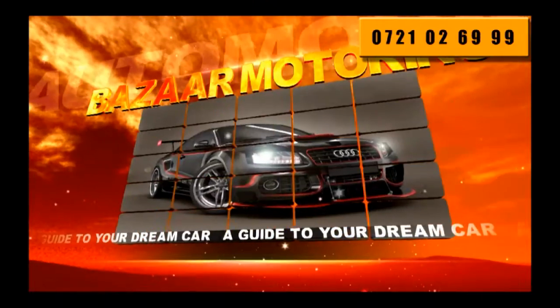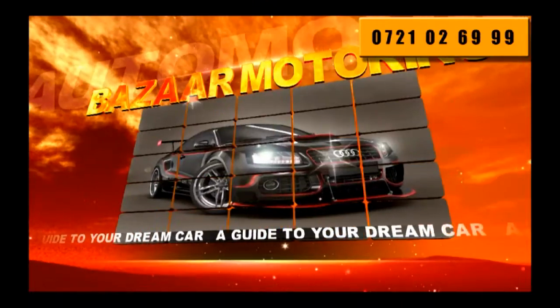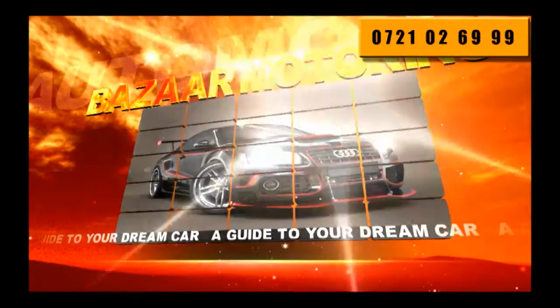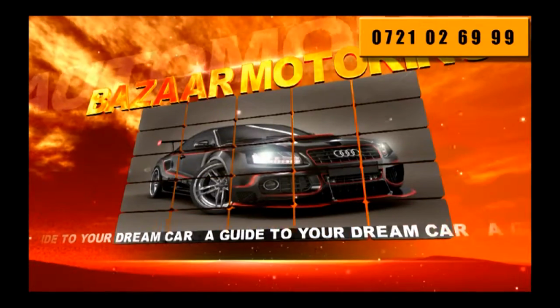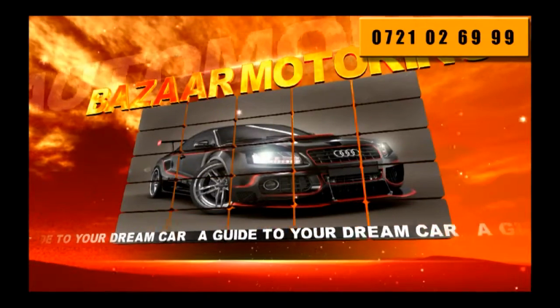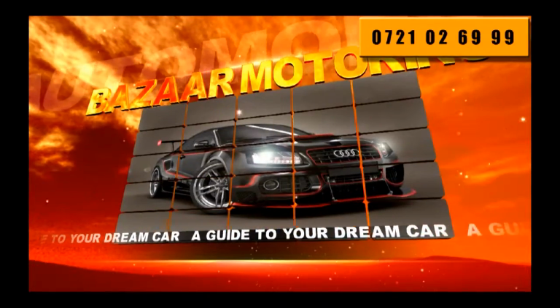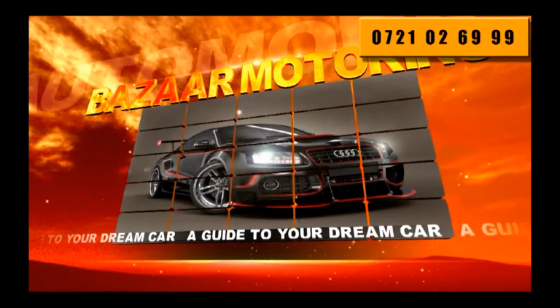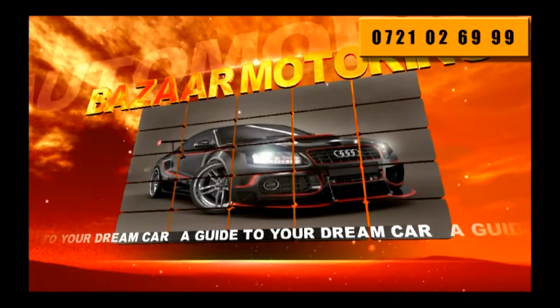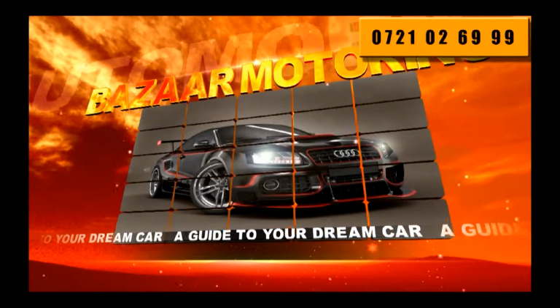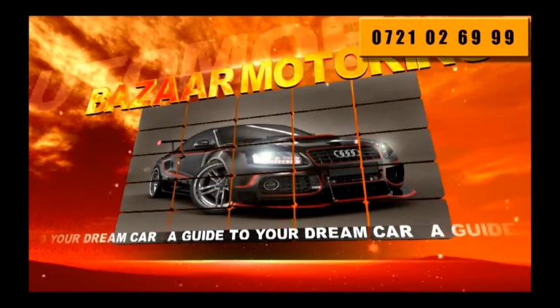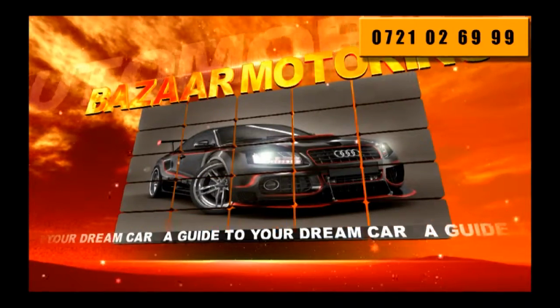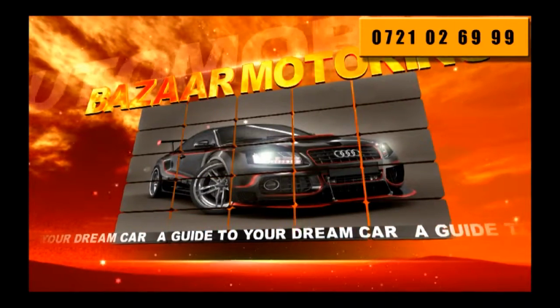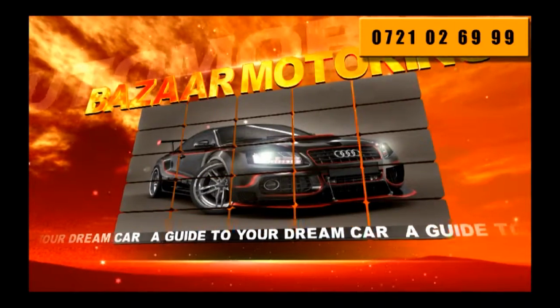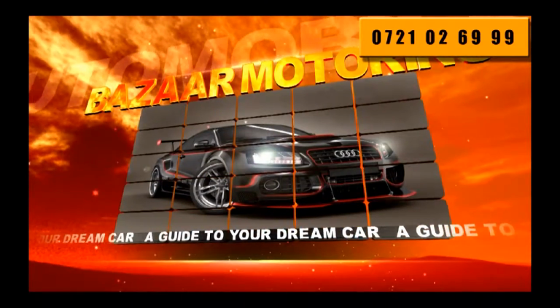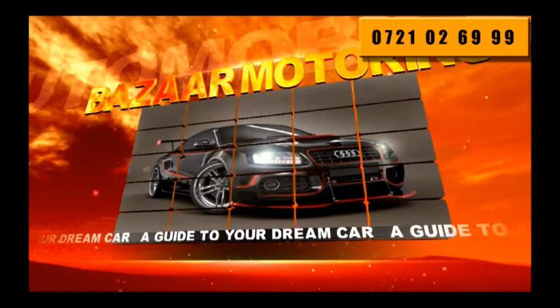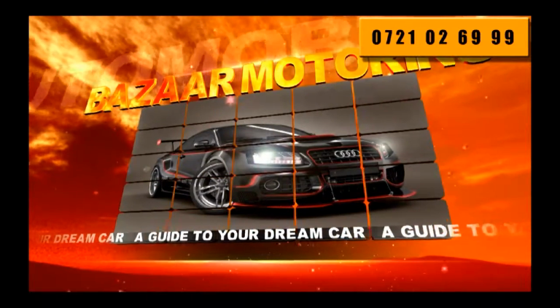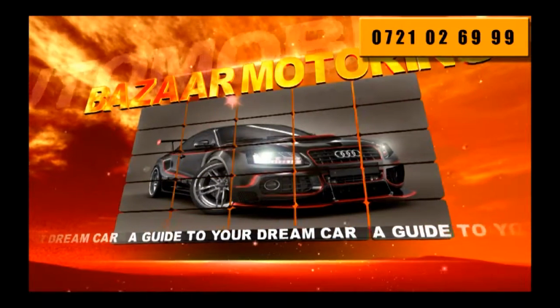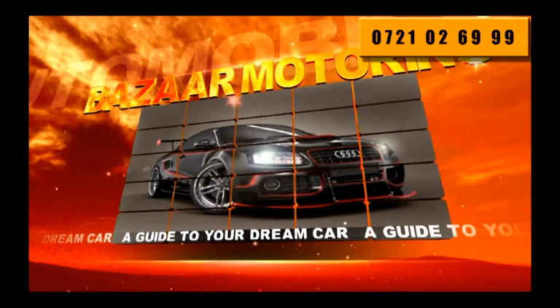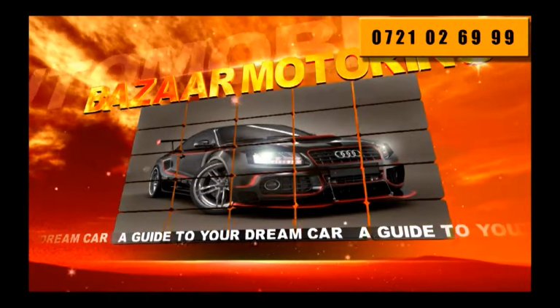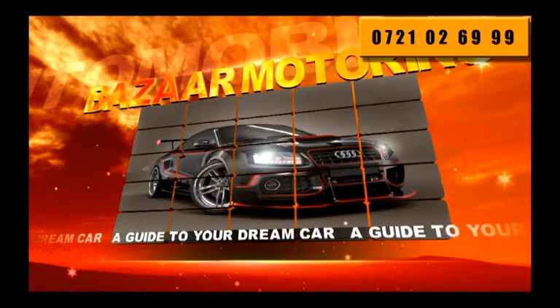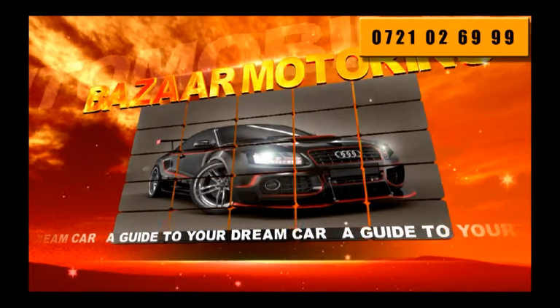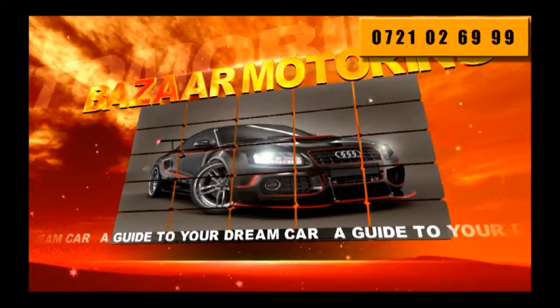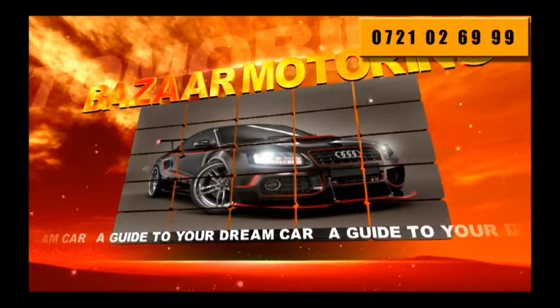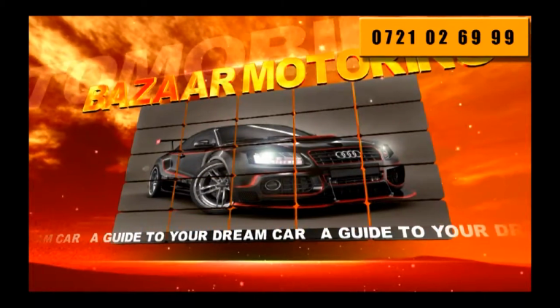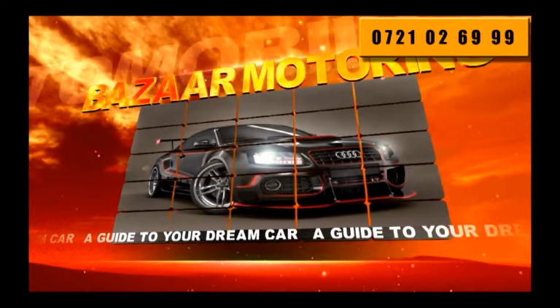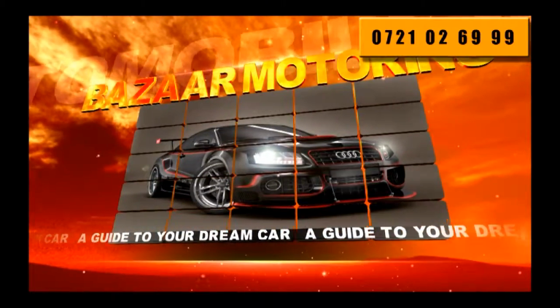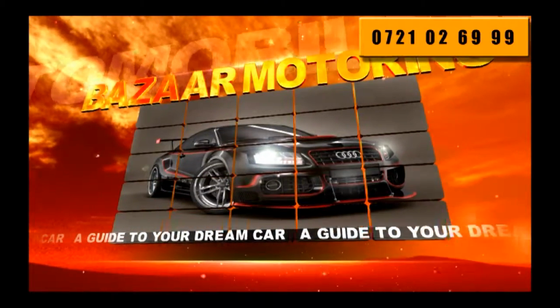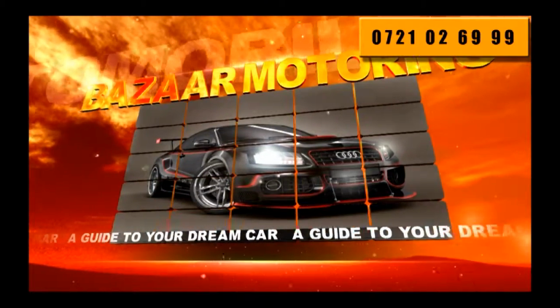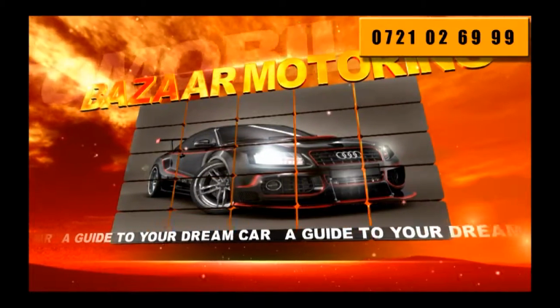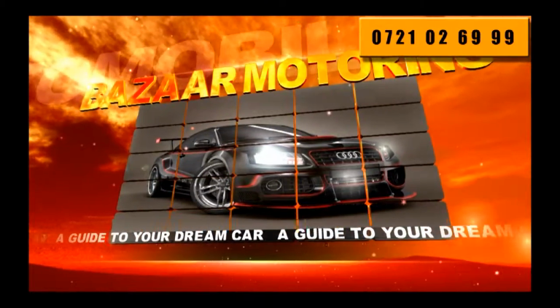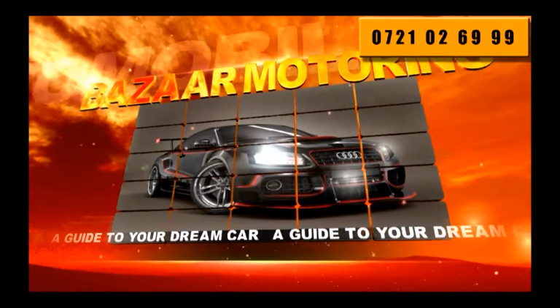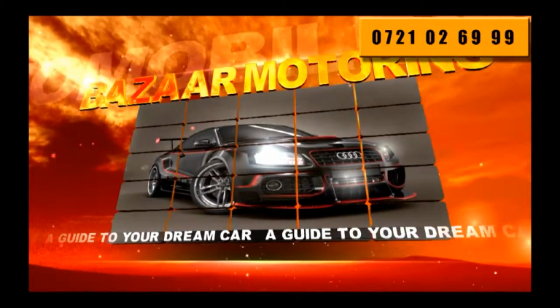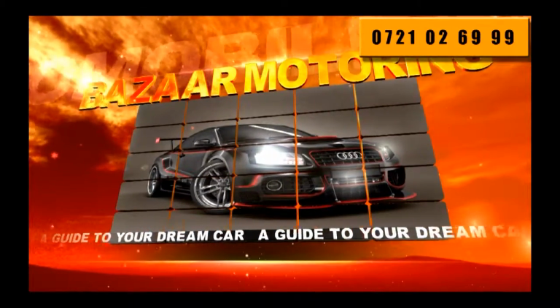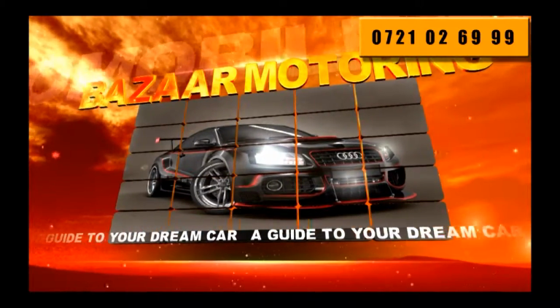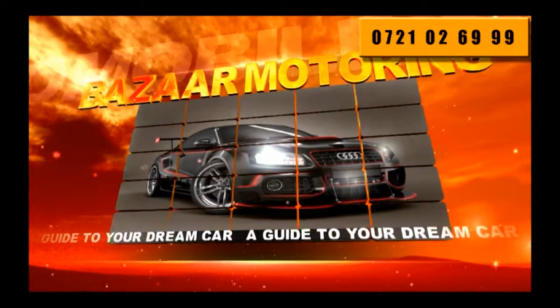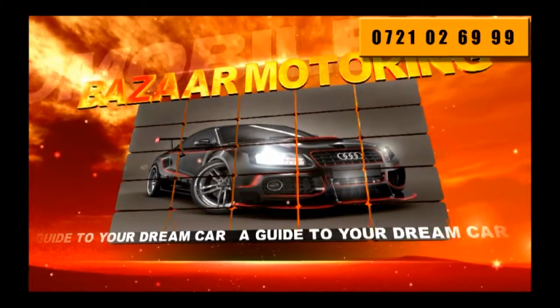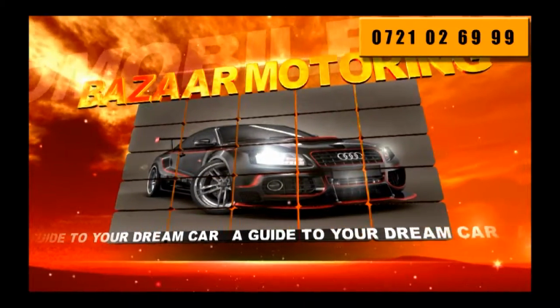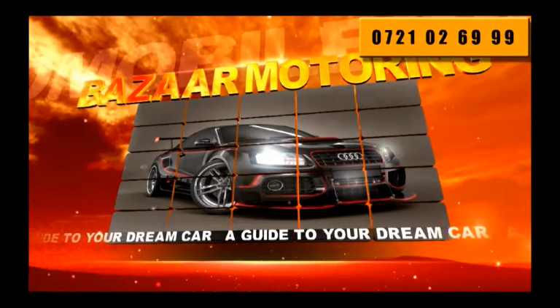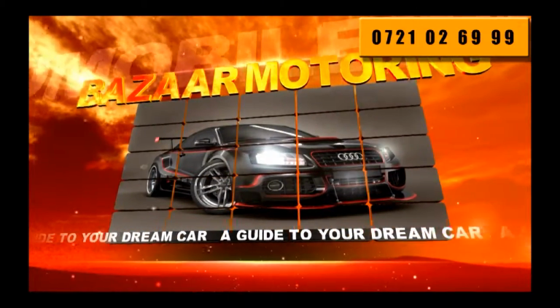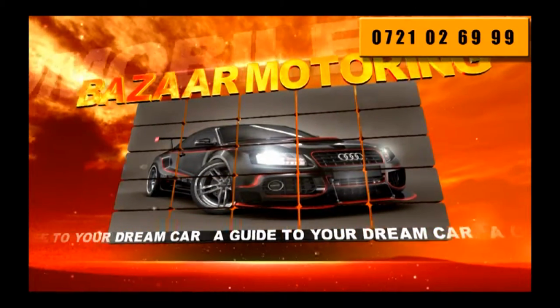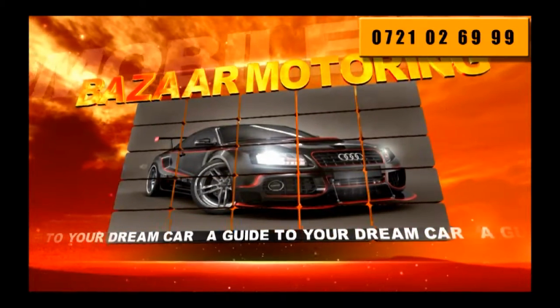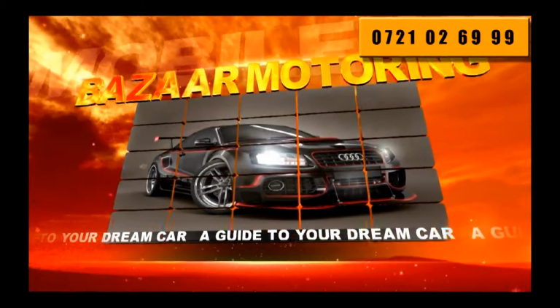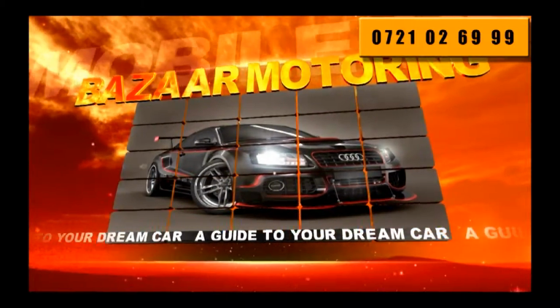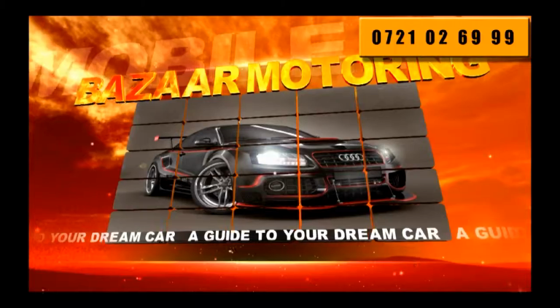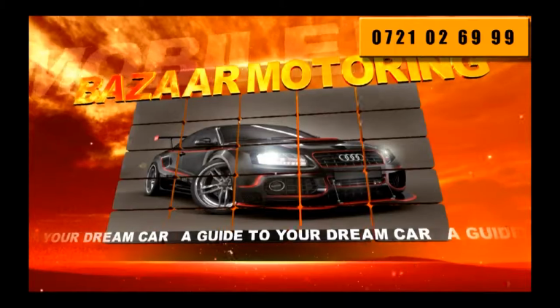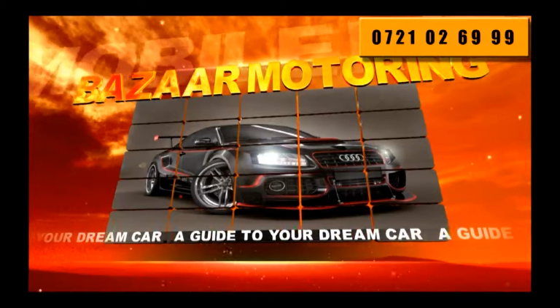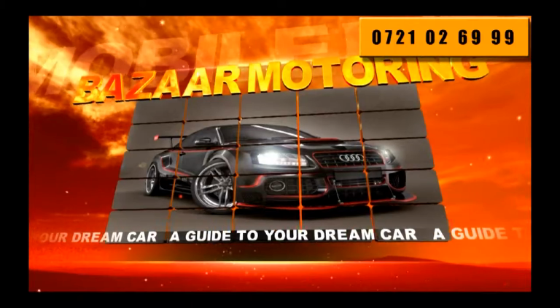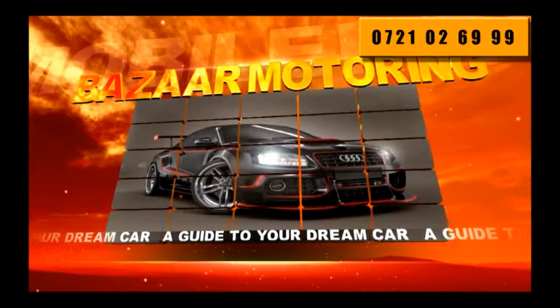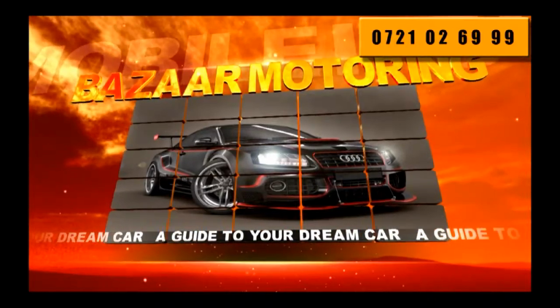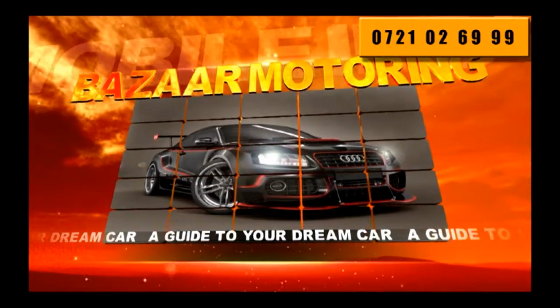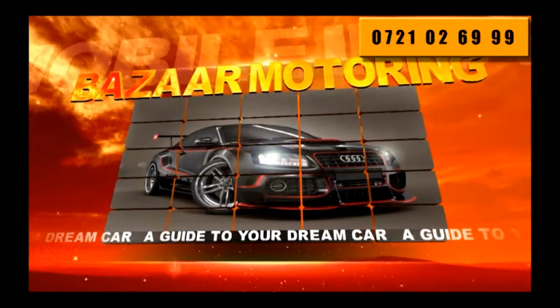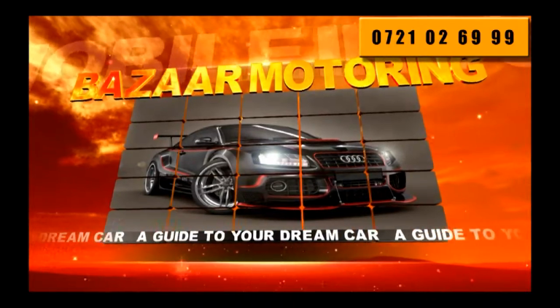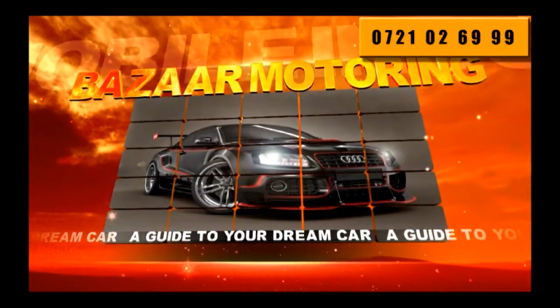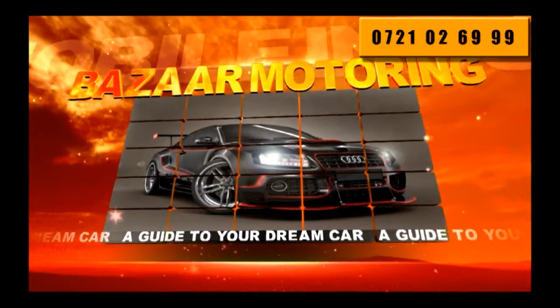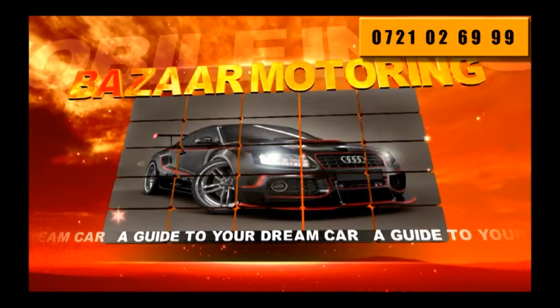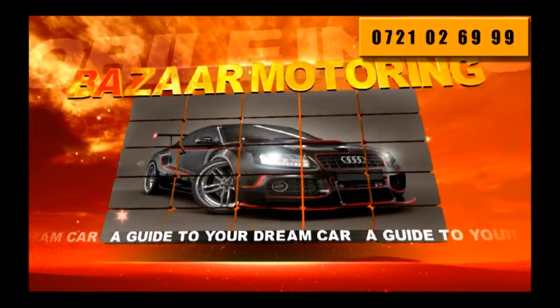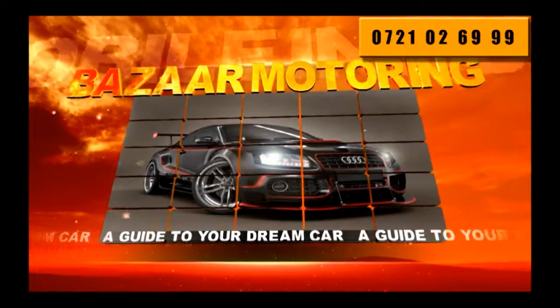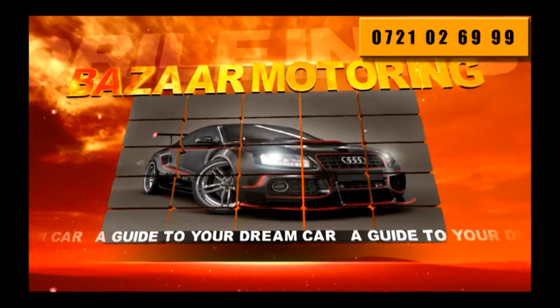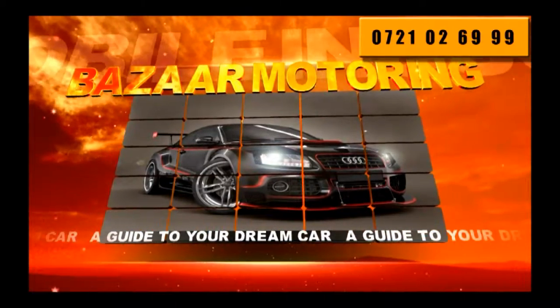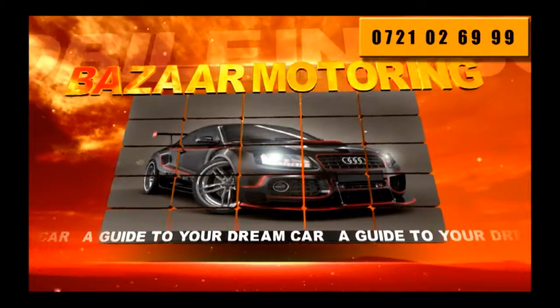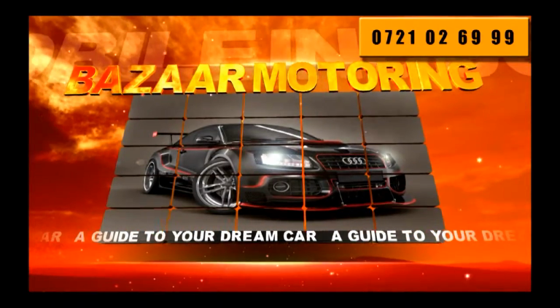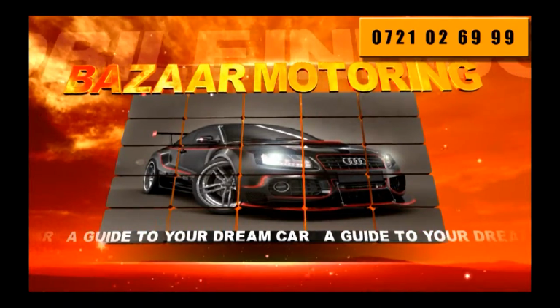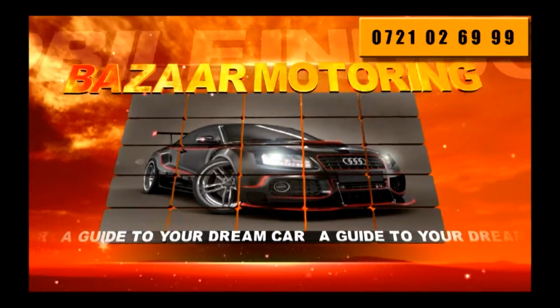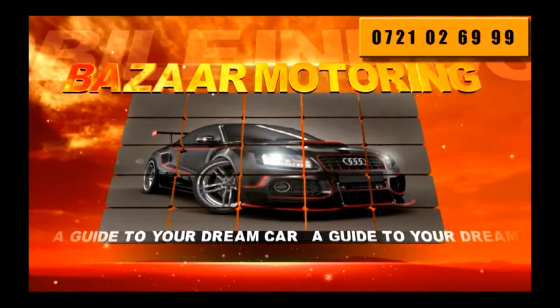Welcome to Bazaar Motoring, the show that makes it completely effortless to find the car that suits you.